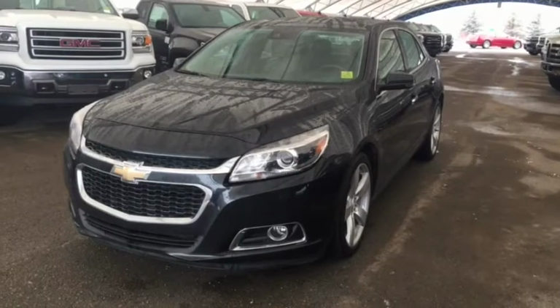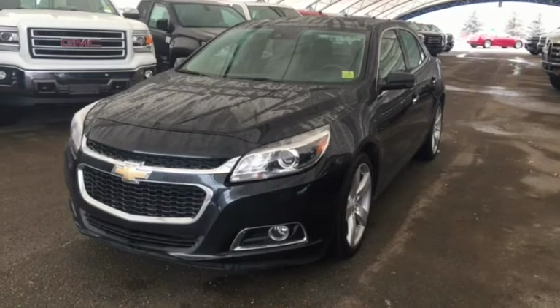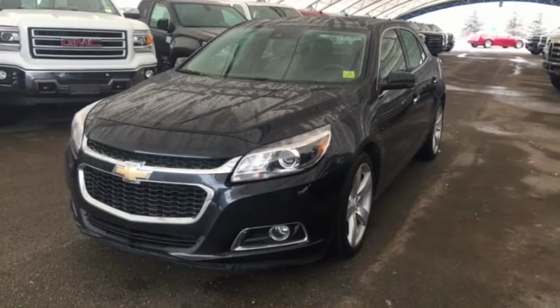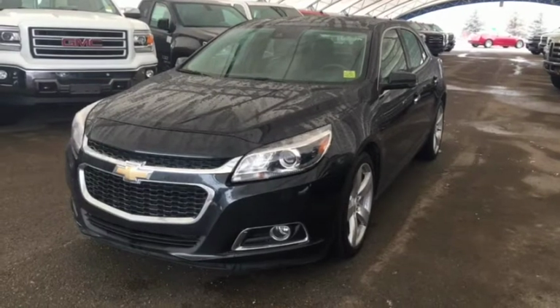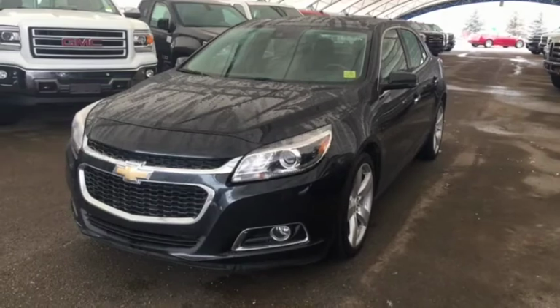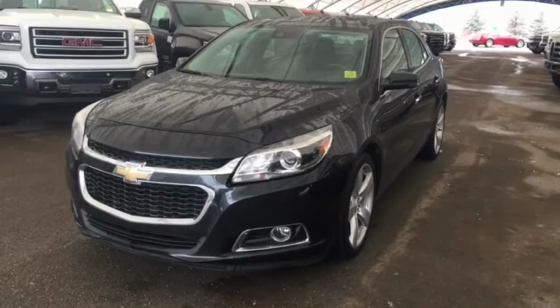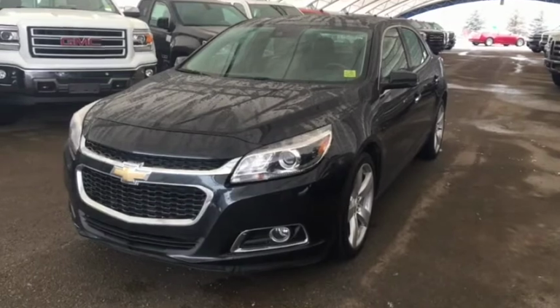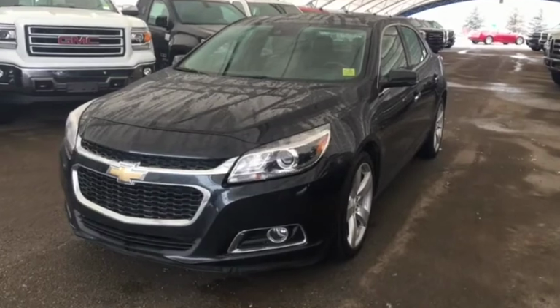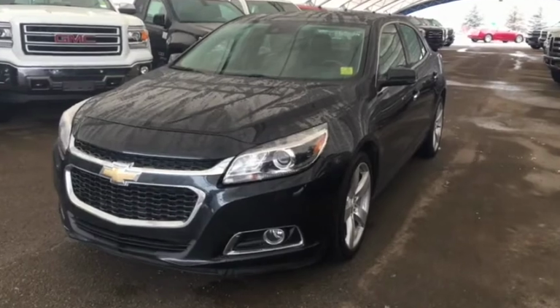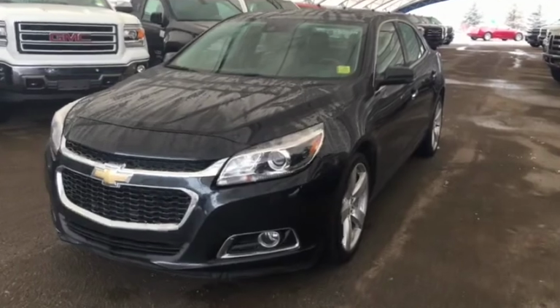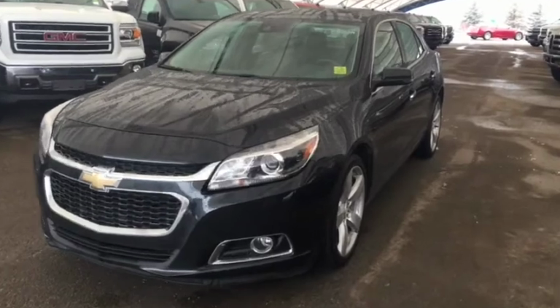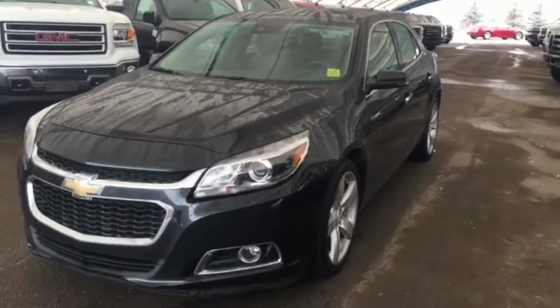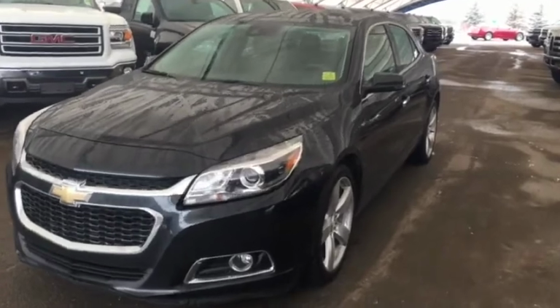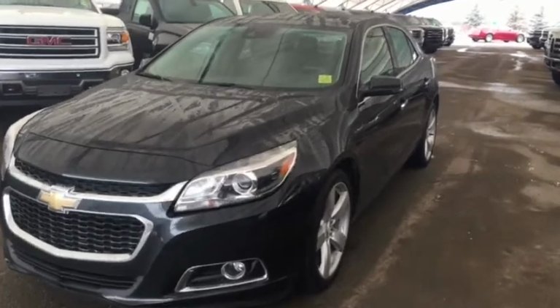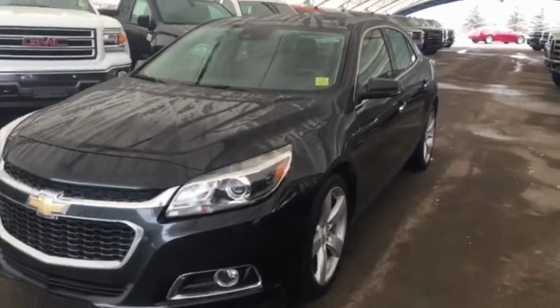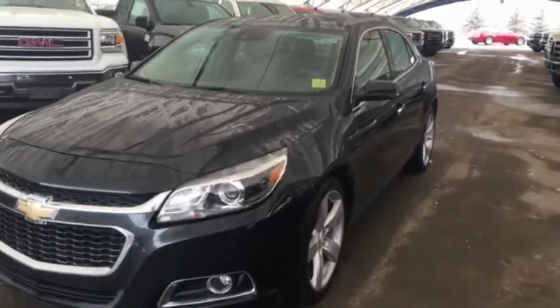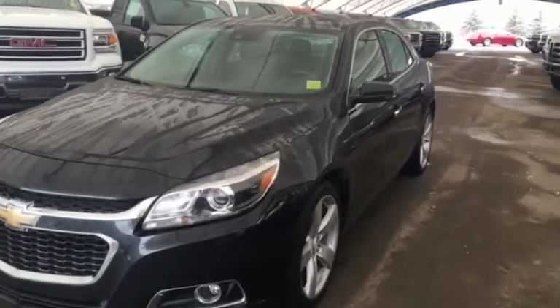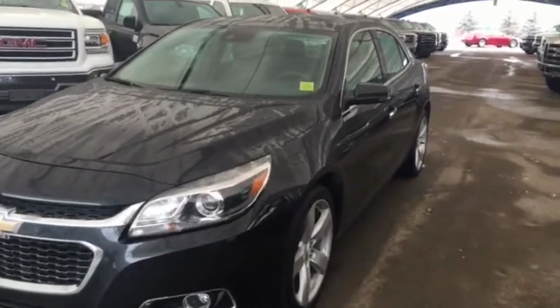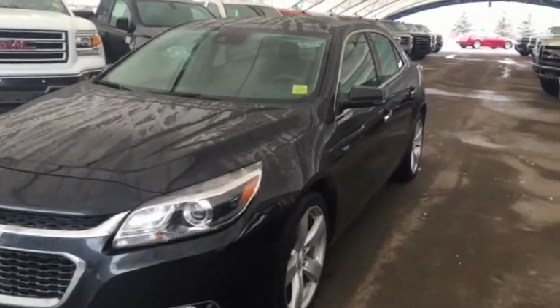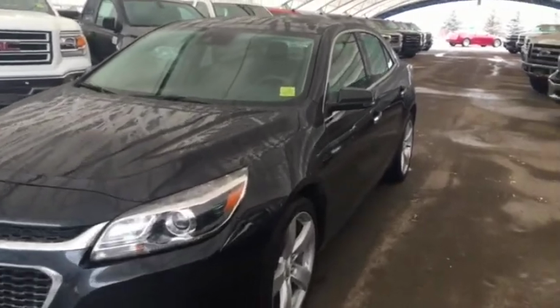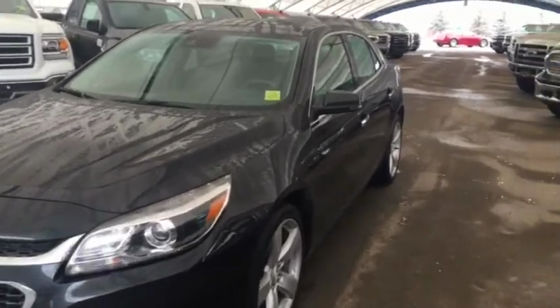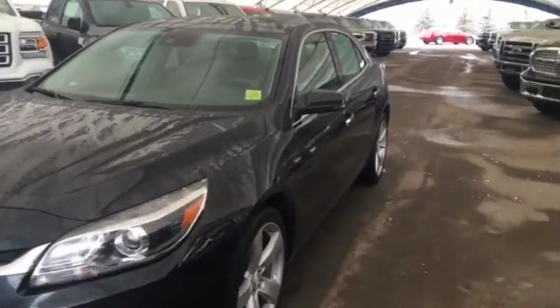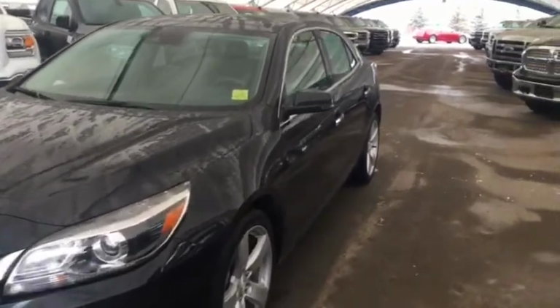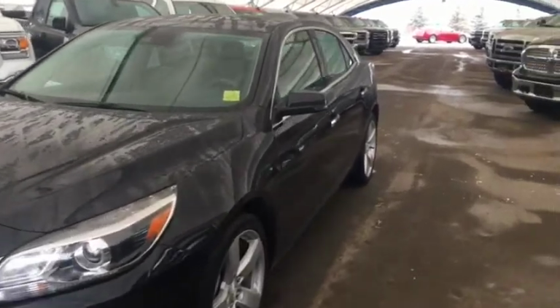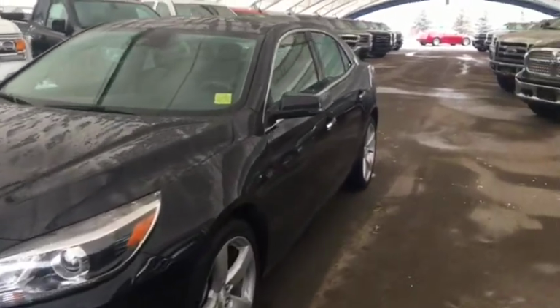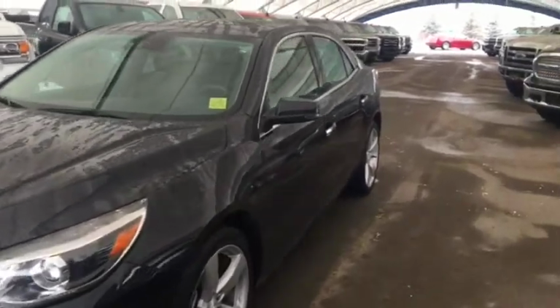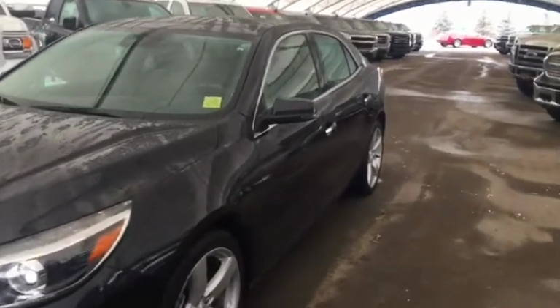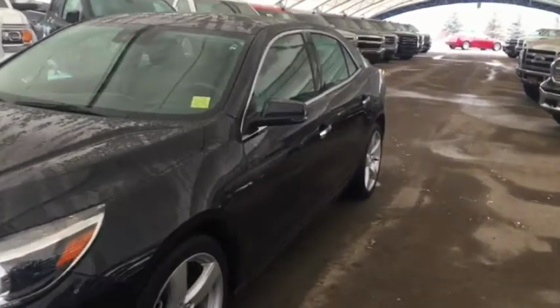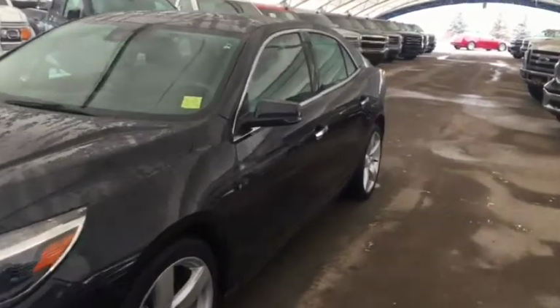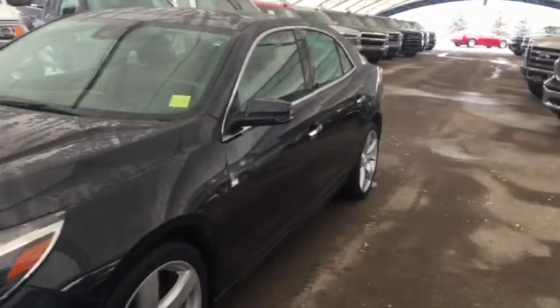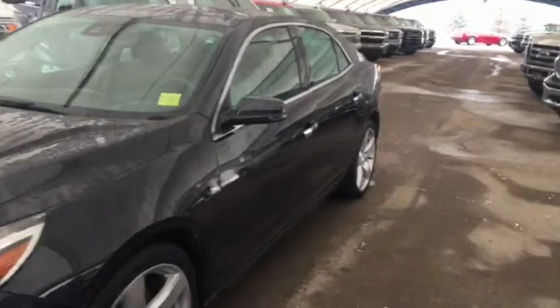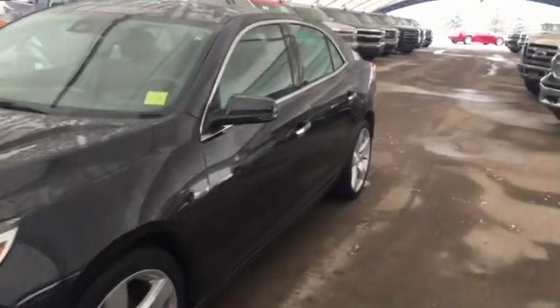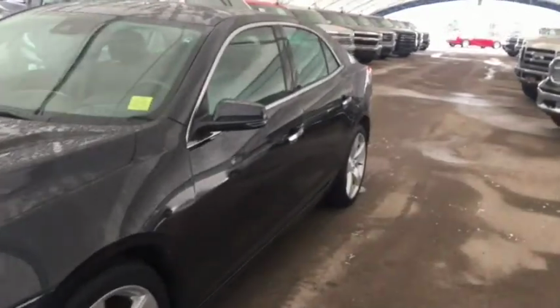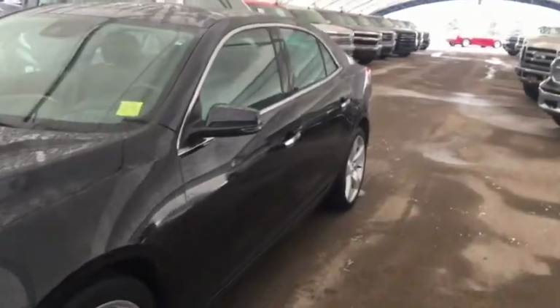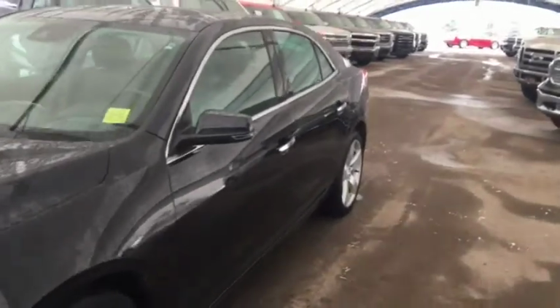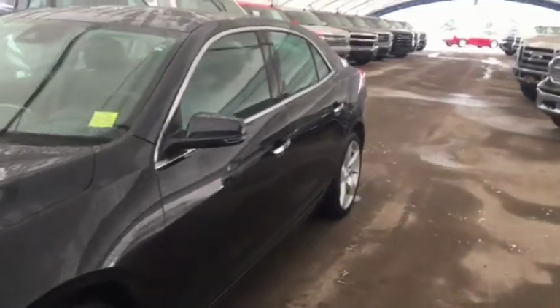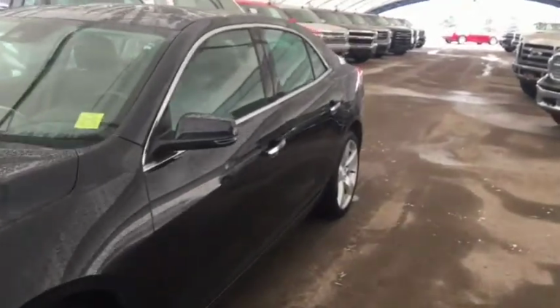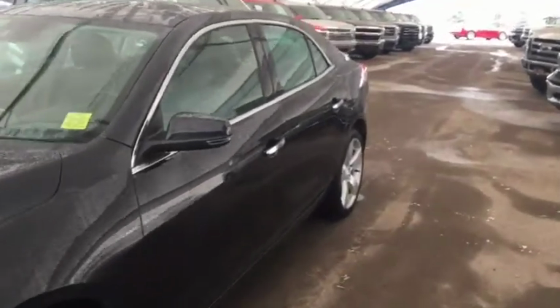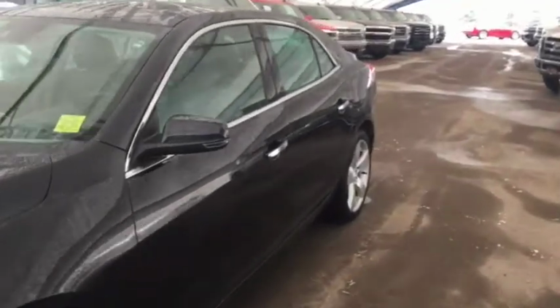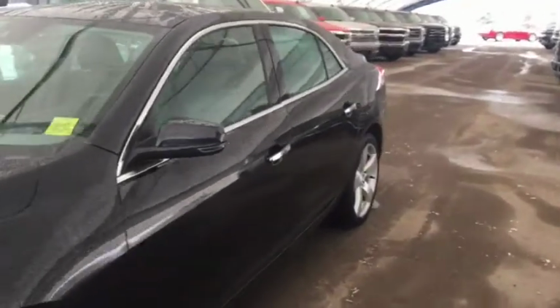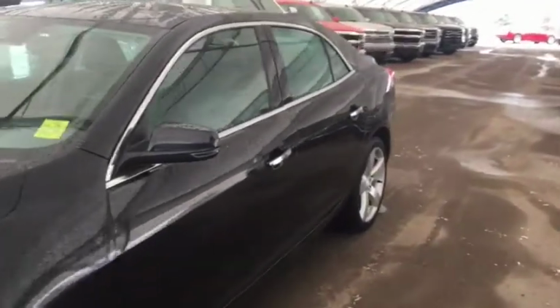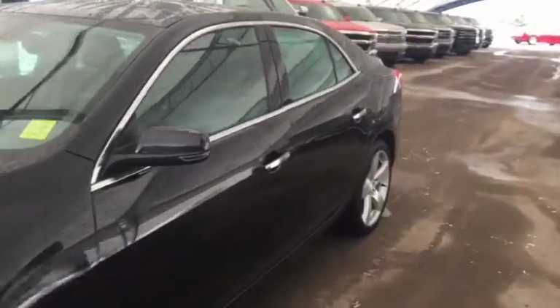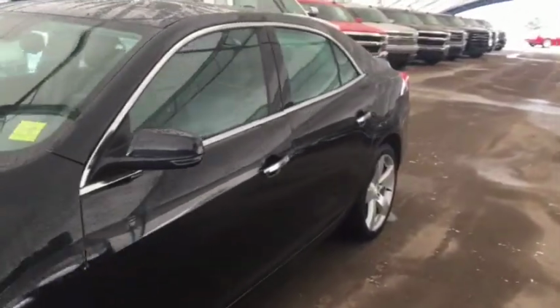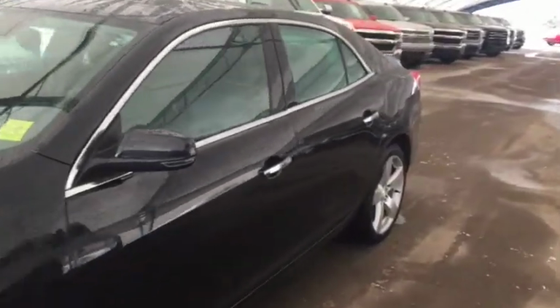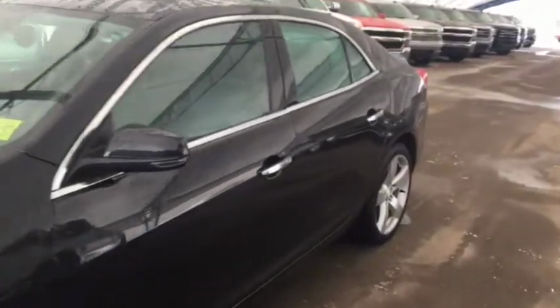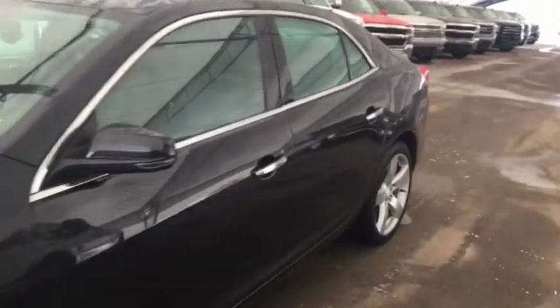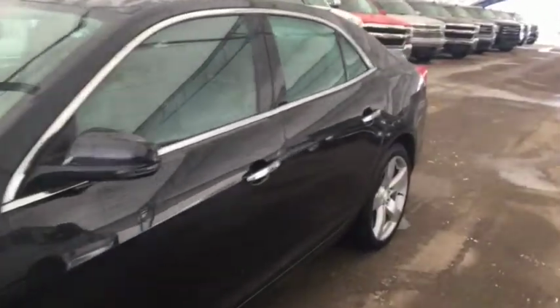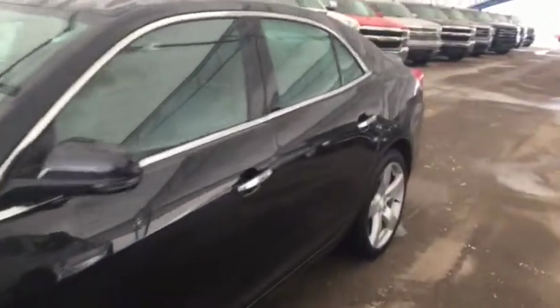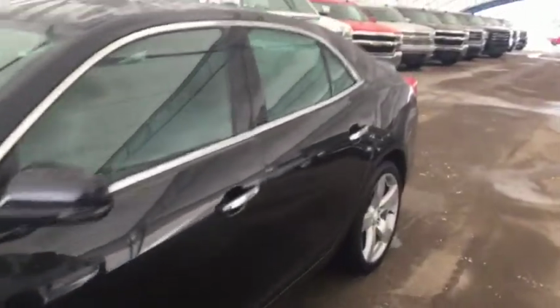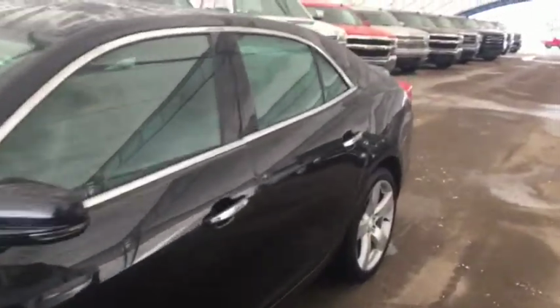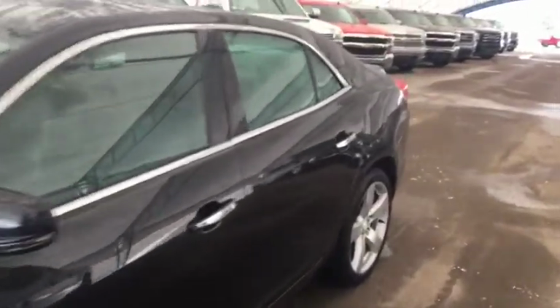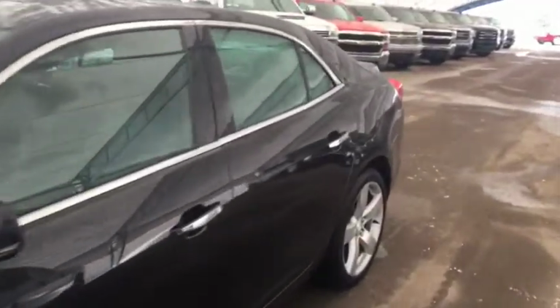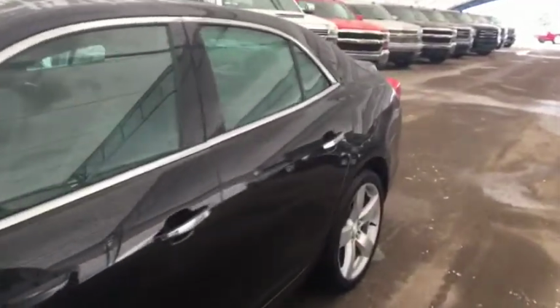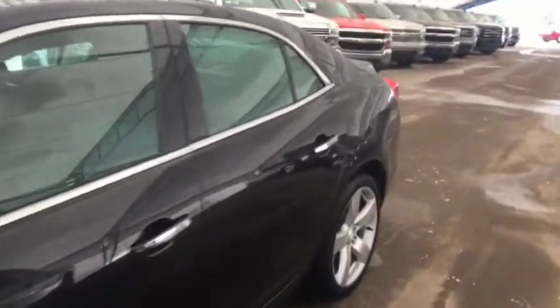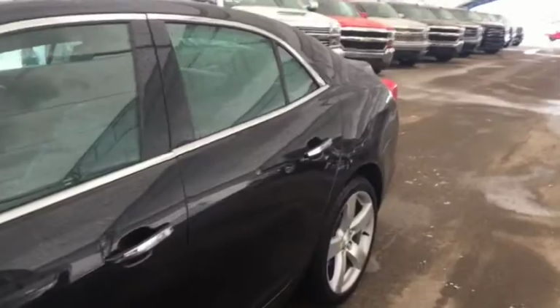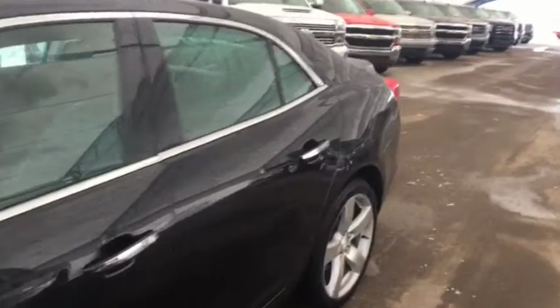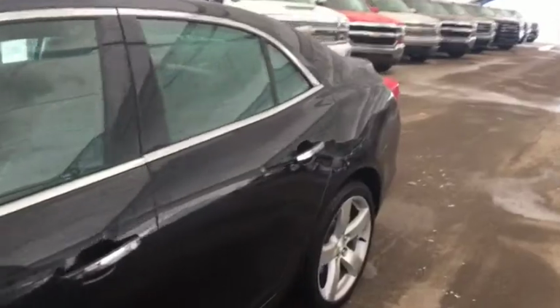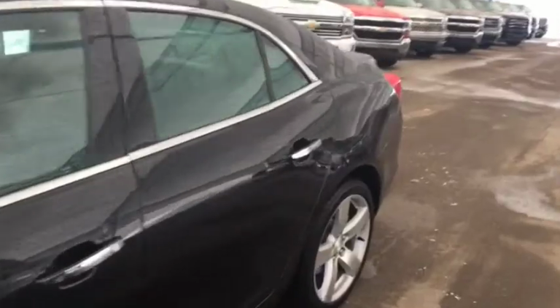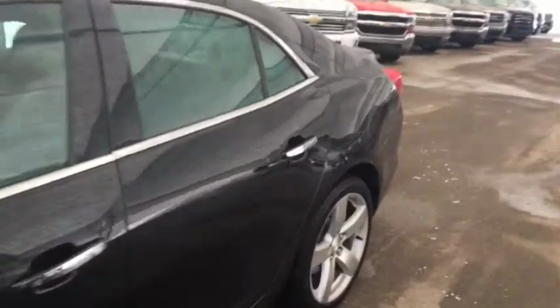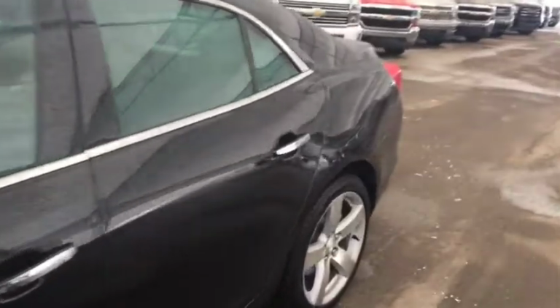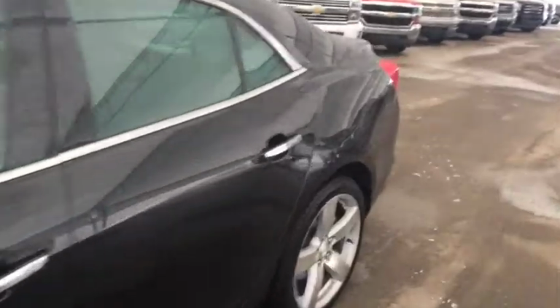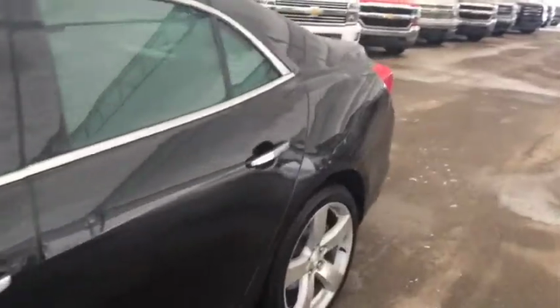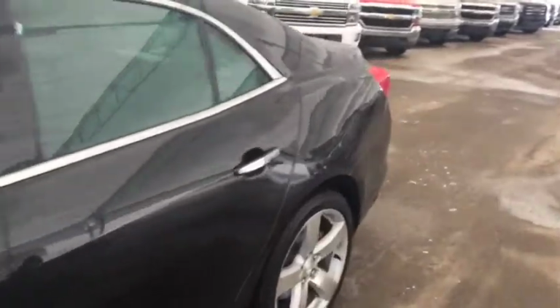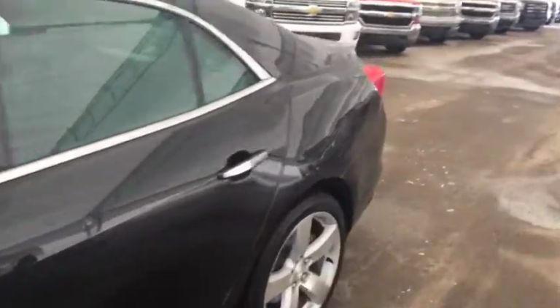Welcome to Davis Chevrolet. This is a pre-owned 2015 Chevrolet Malibu in the color black.